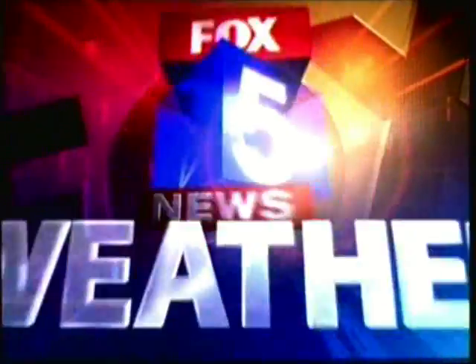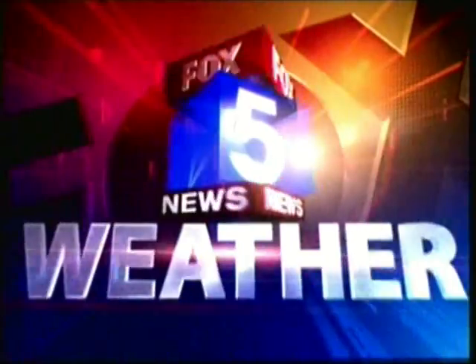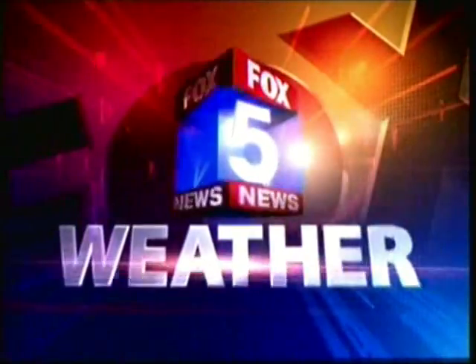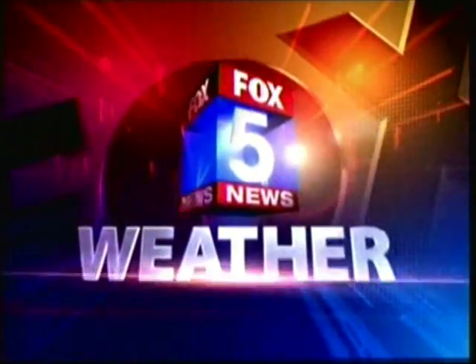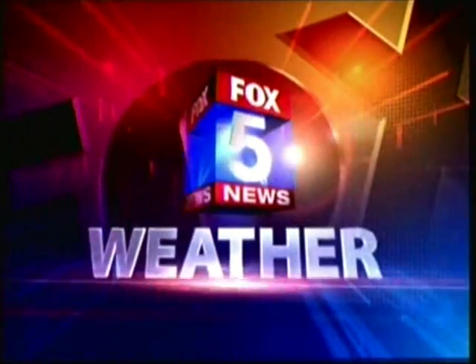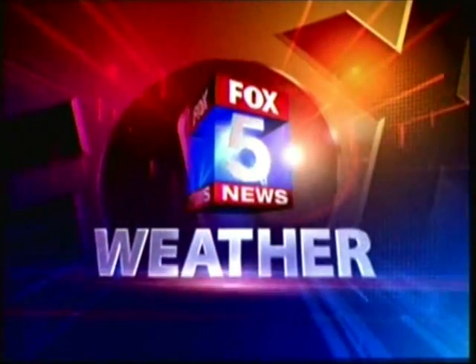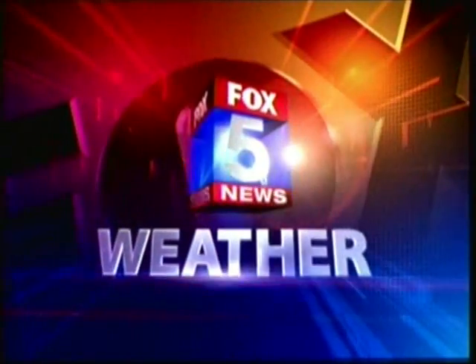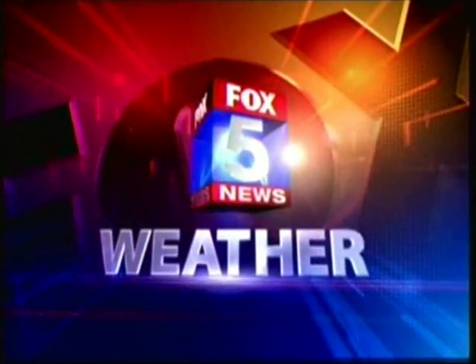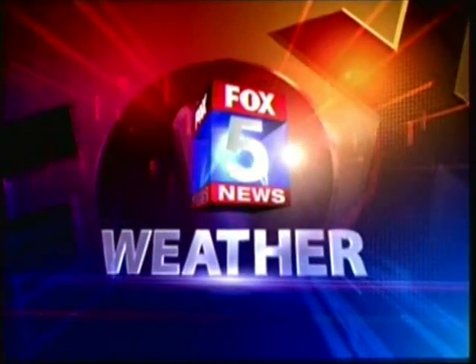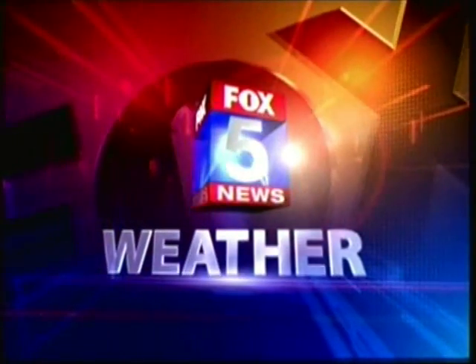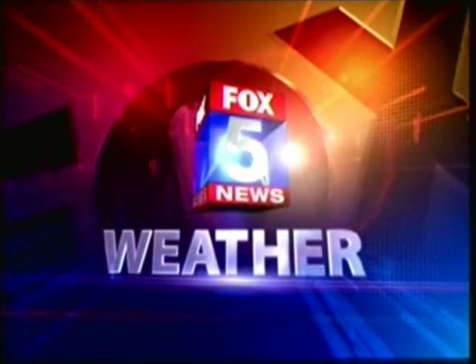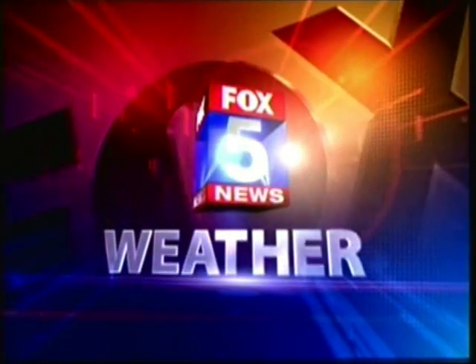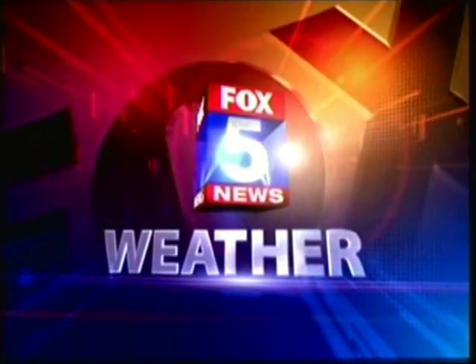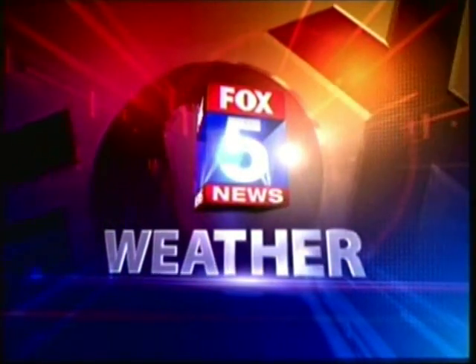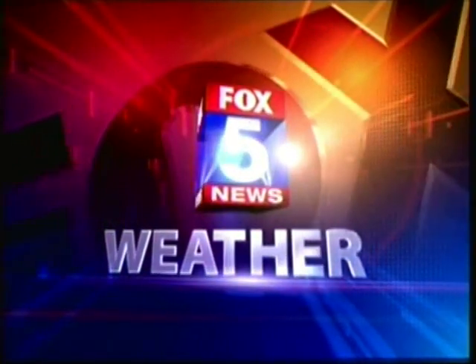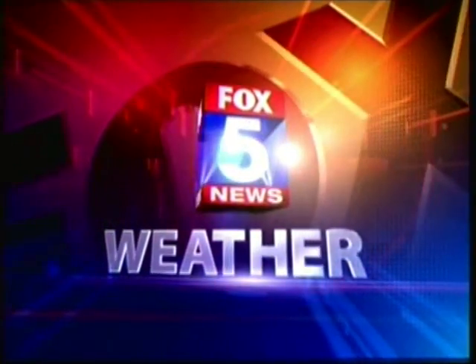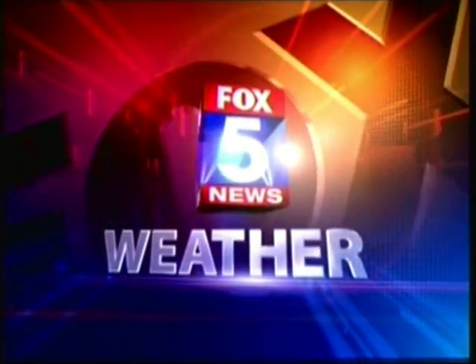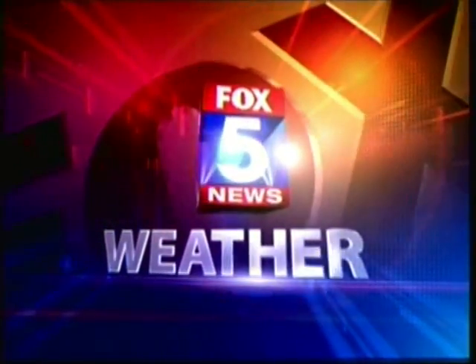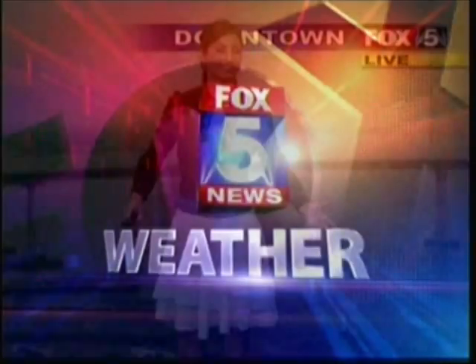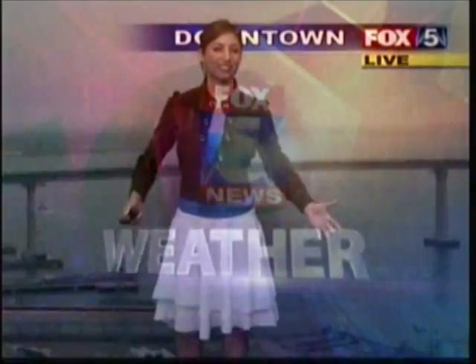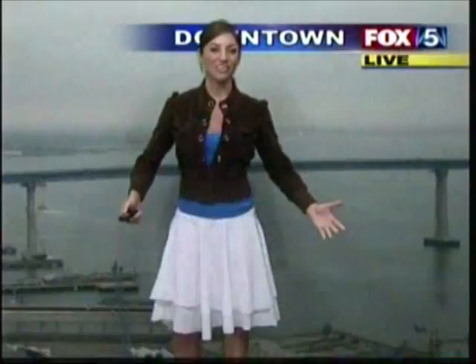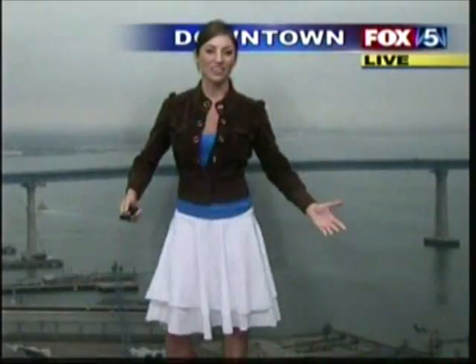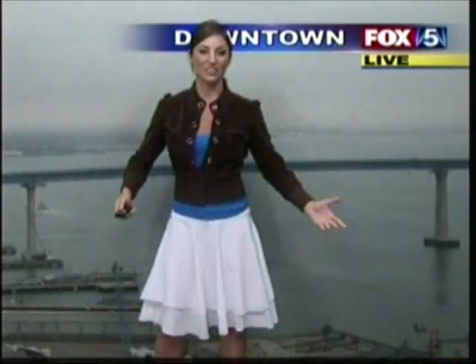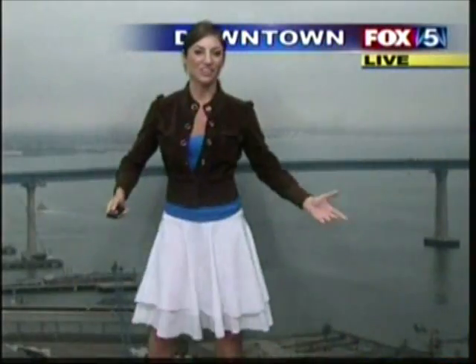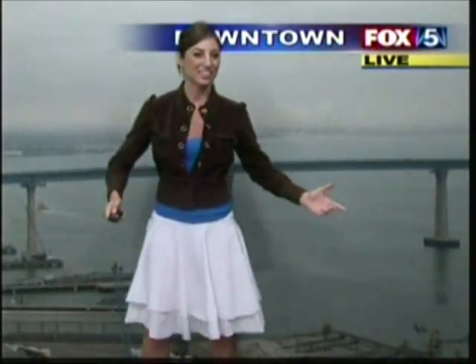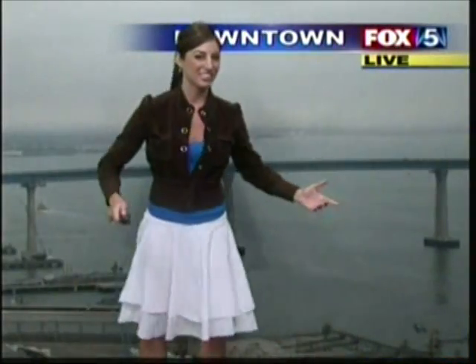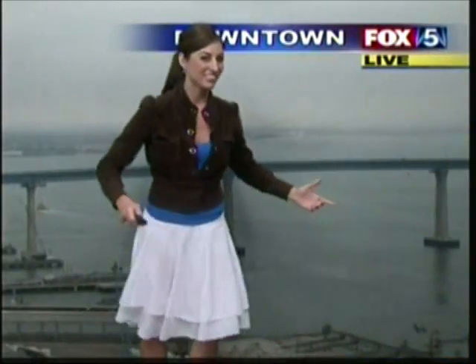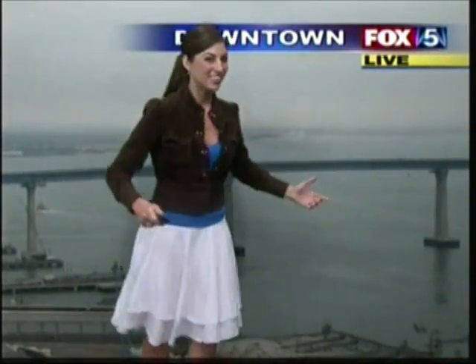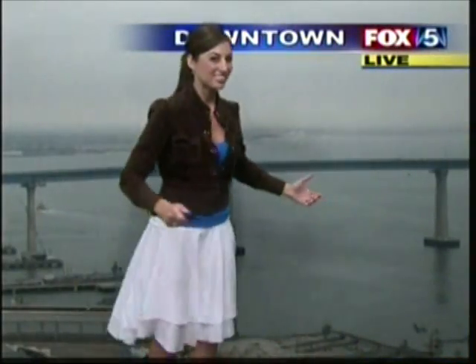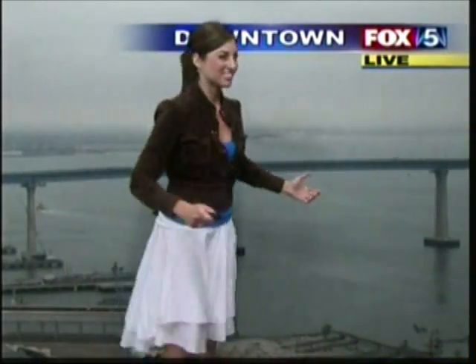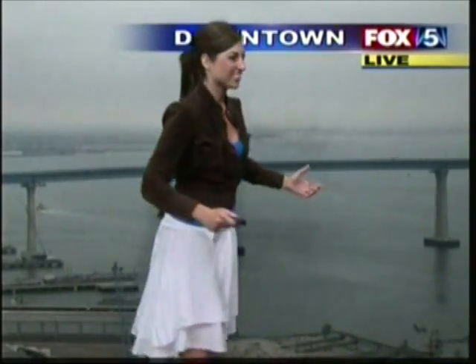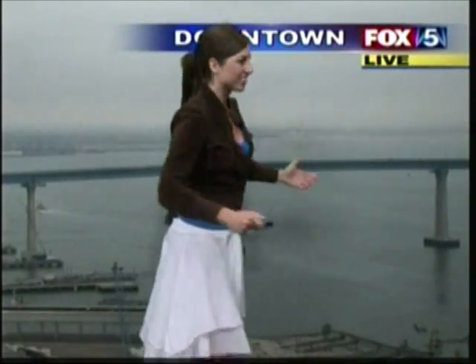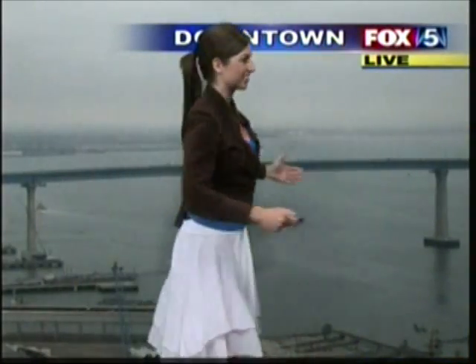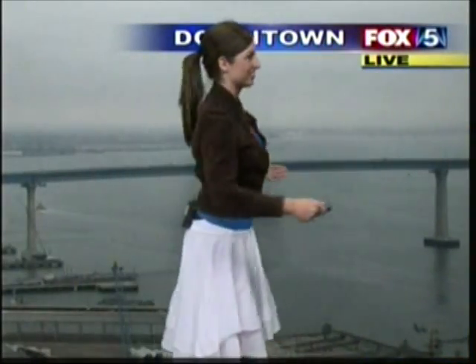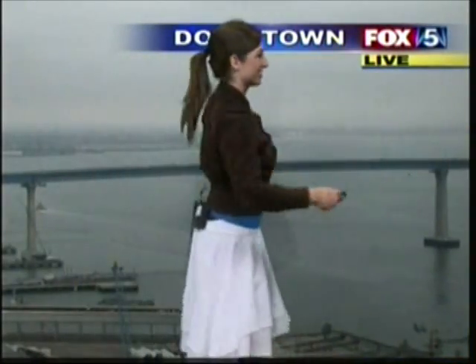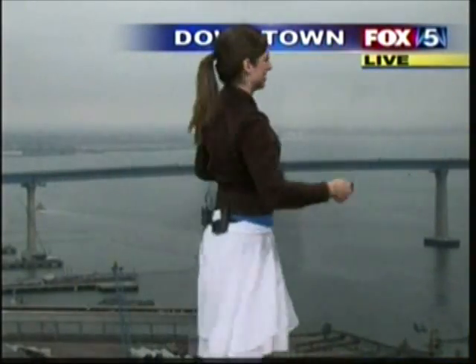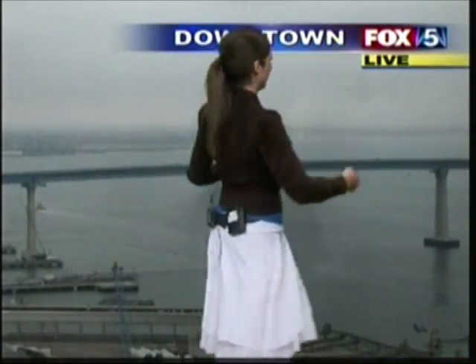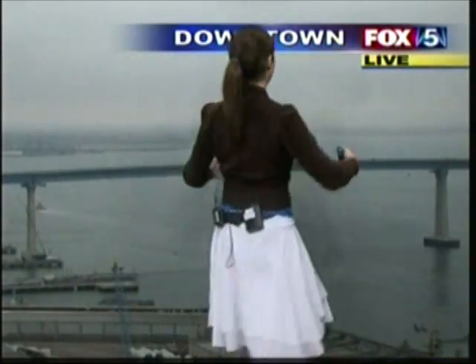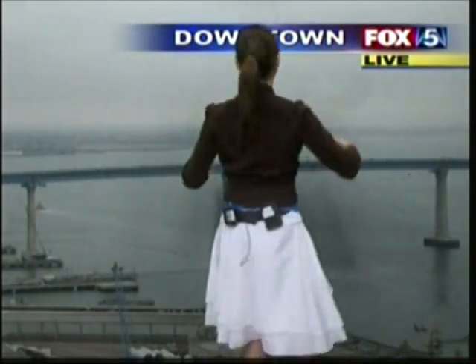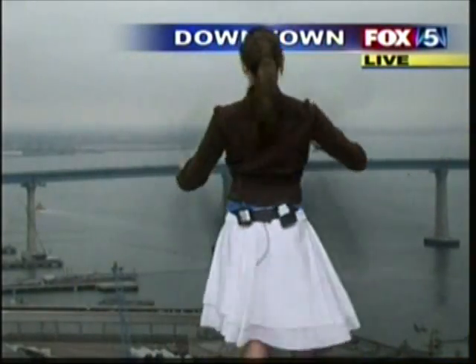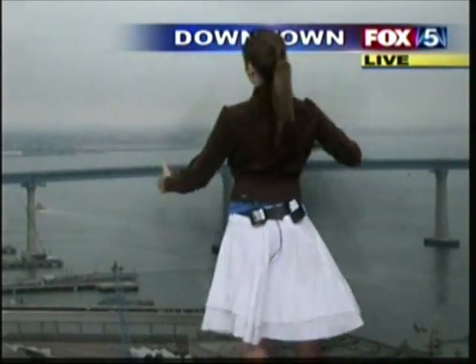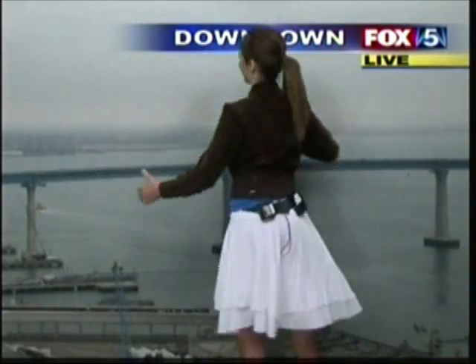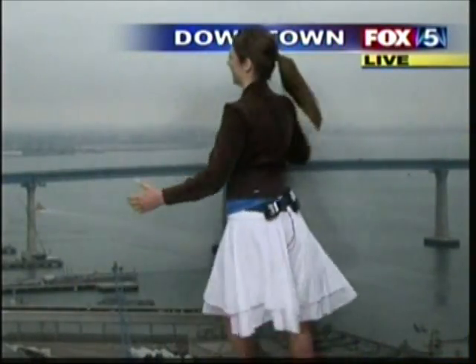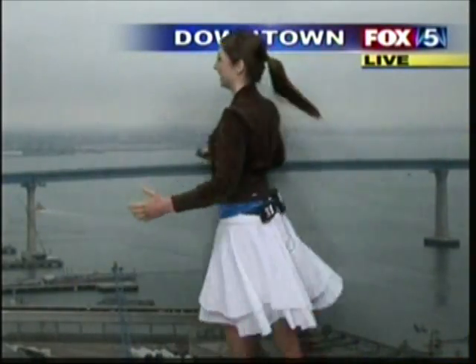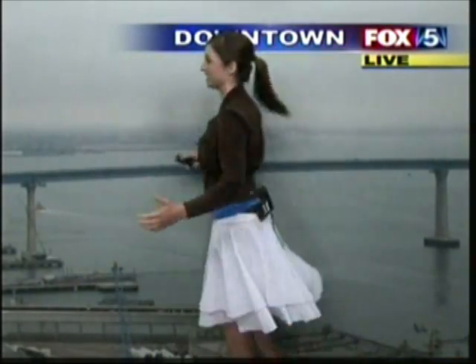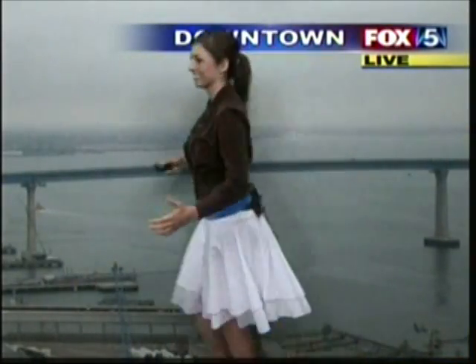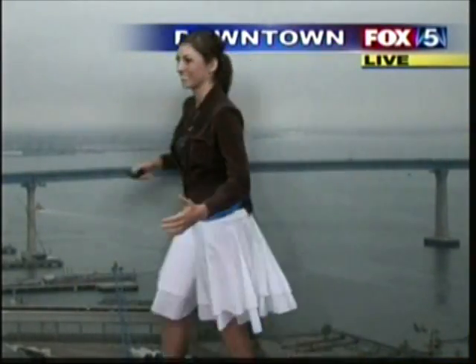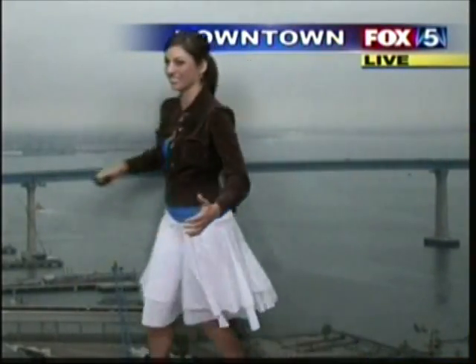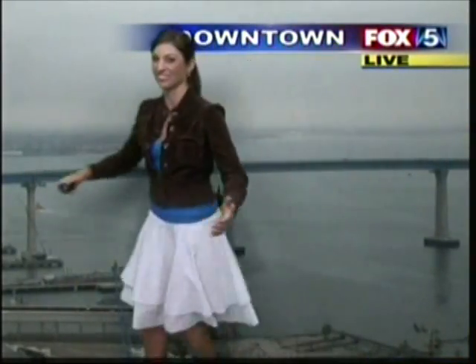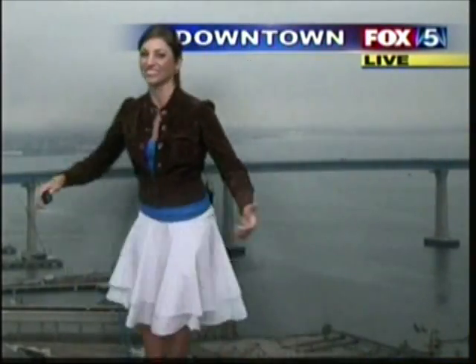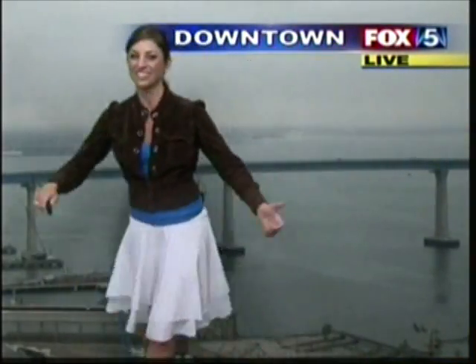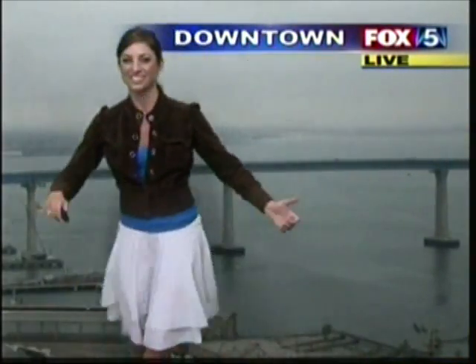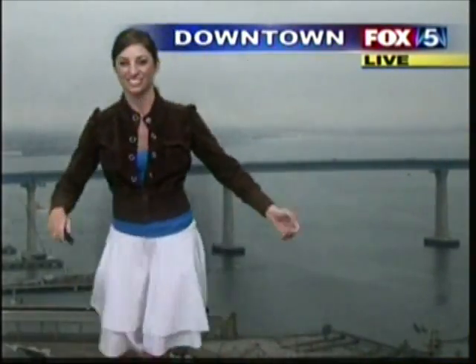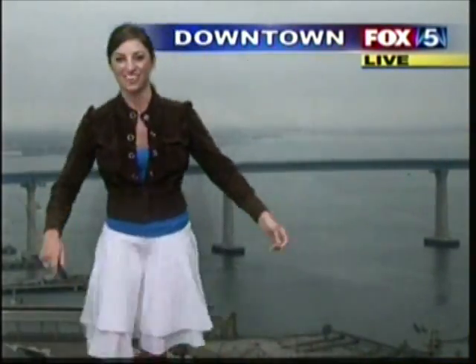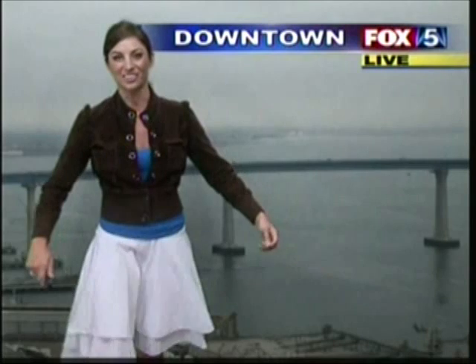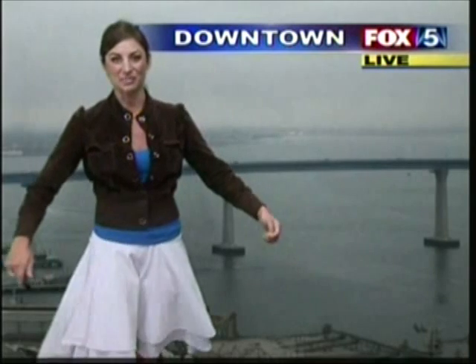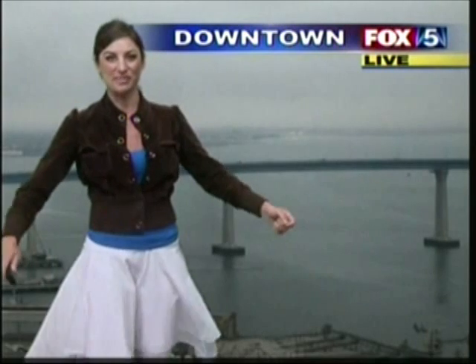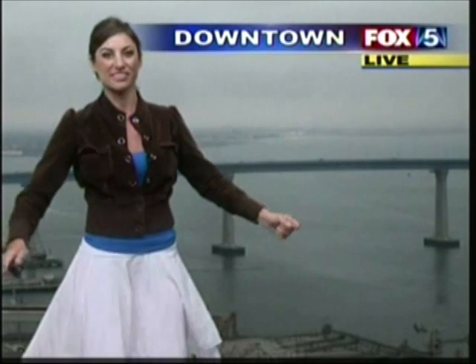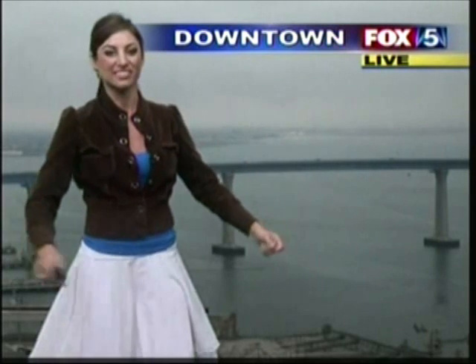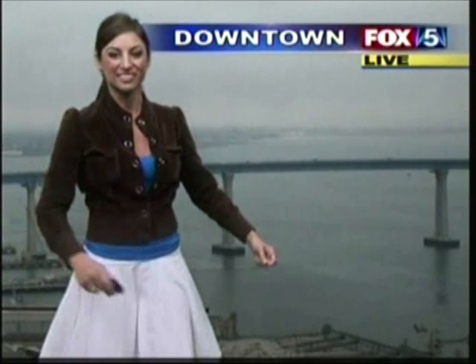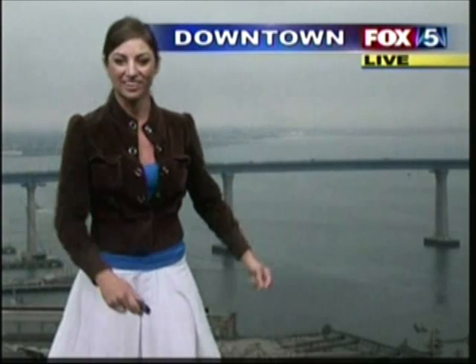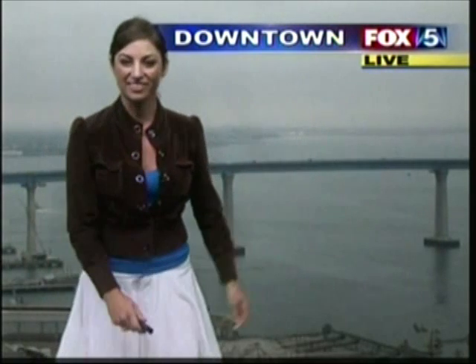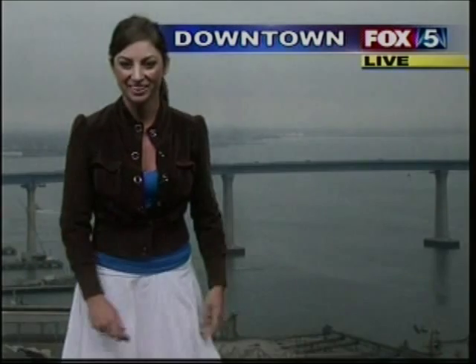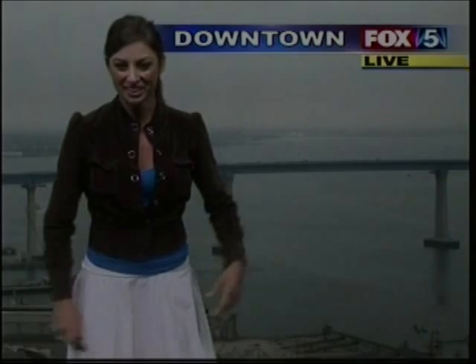That's a good point, Susan — don't forget the other leg! We don't want her walking around in circles with one leg stronger than the other.